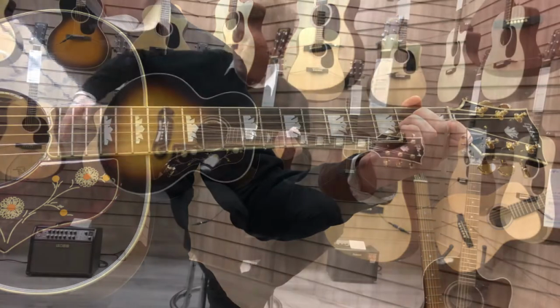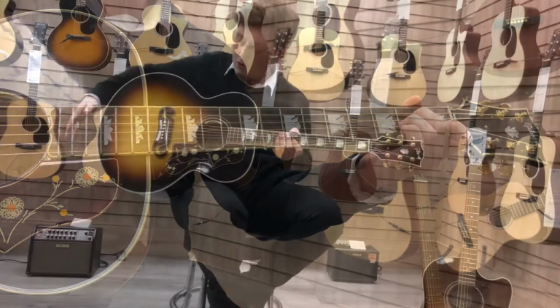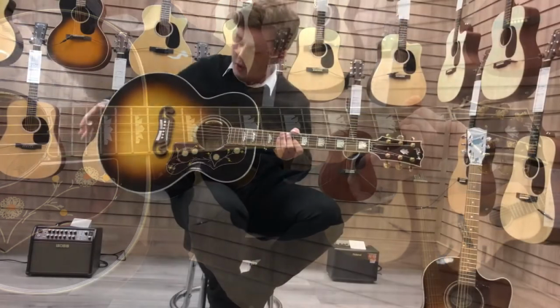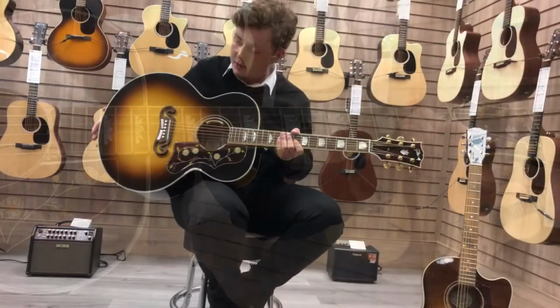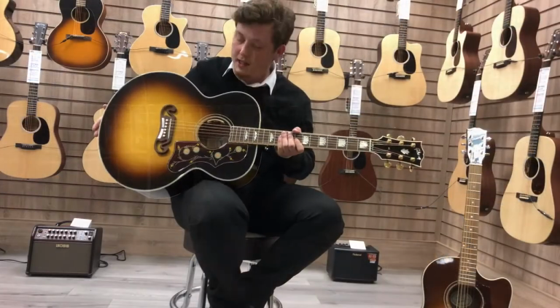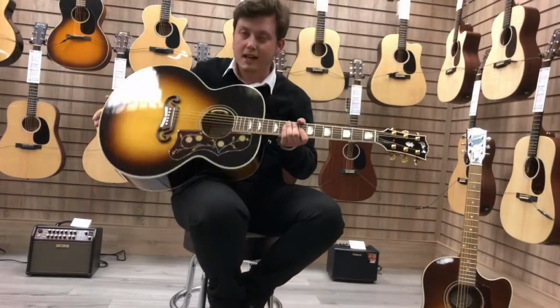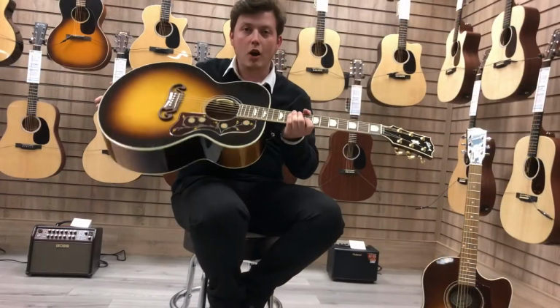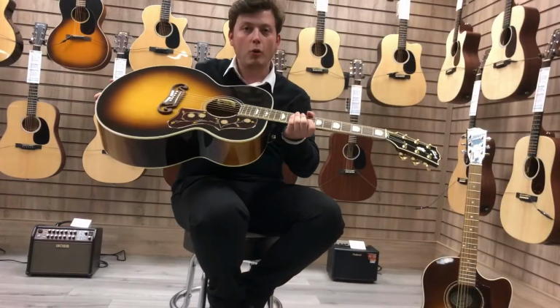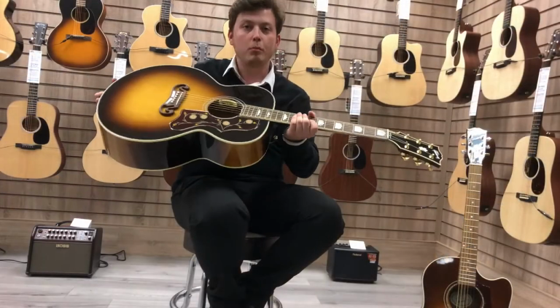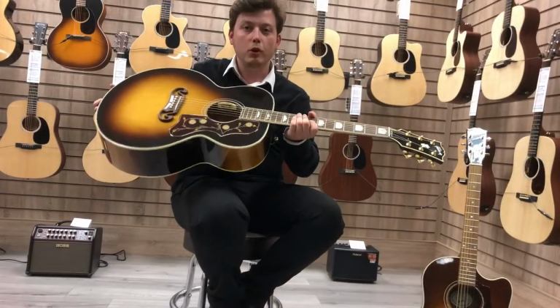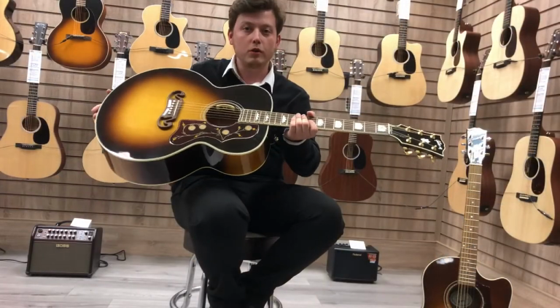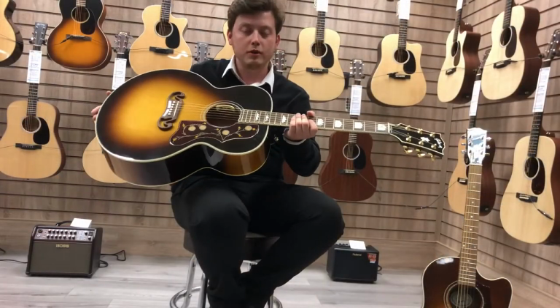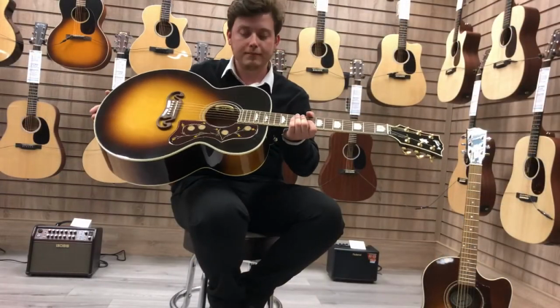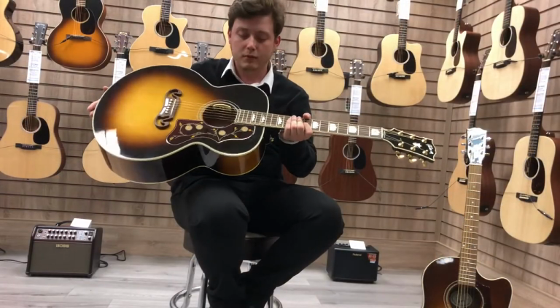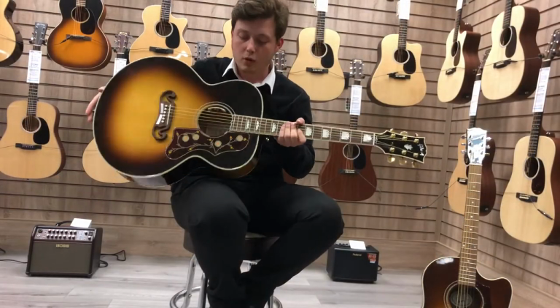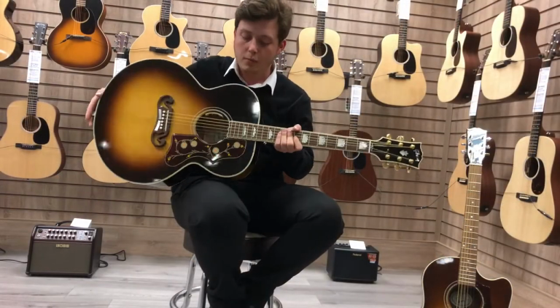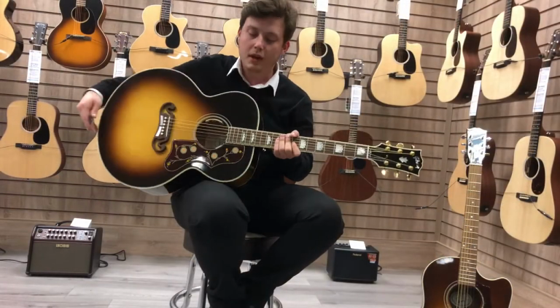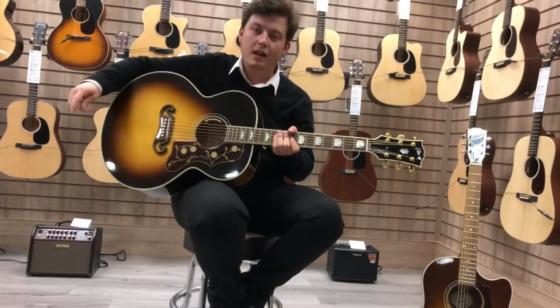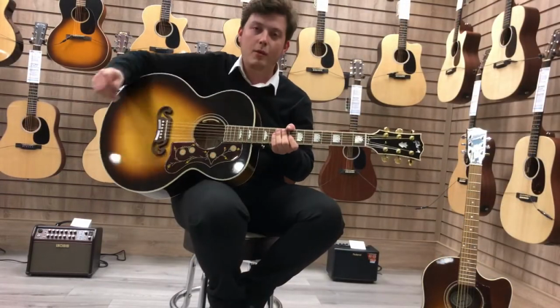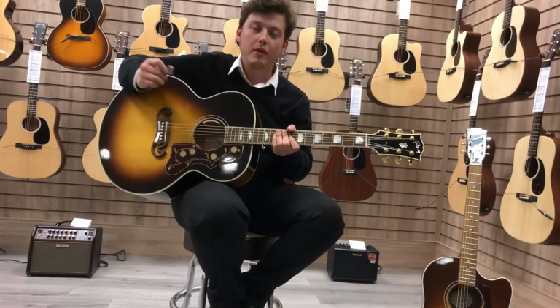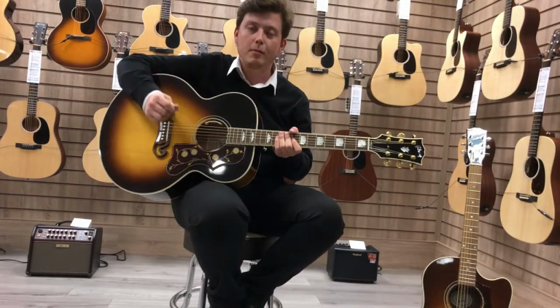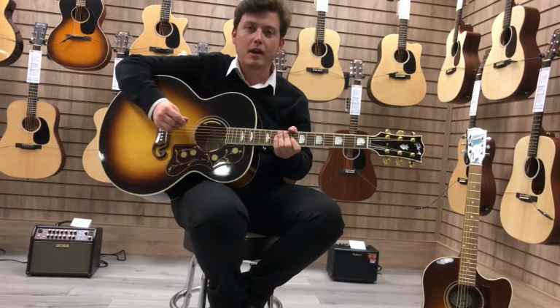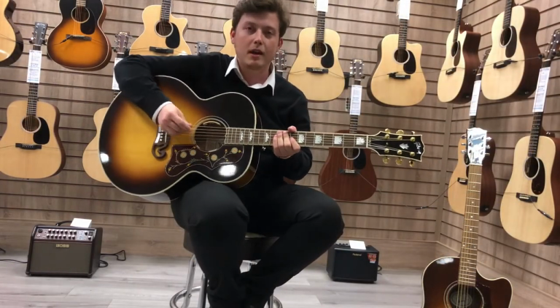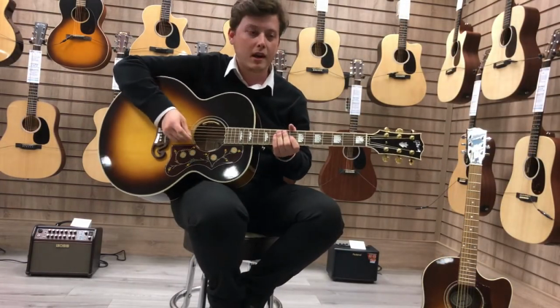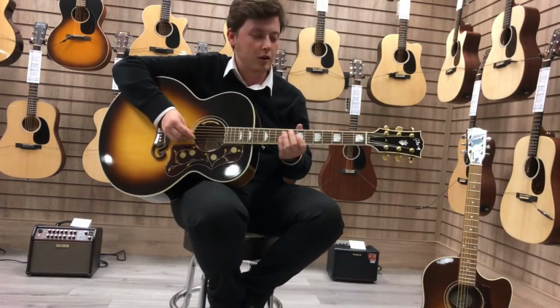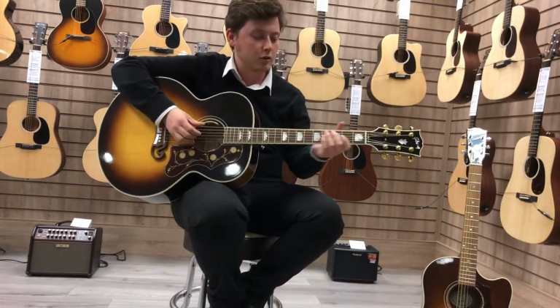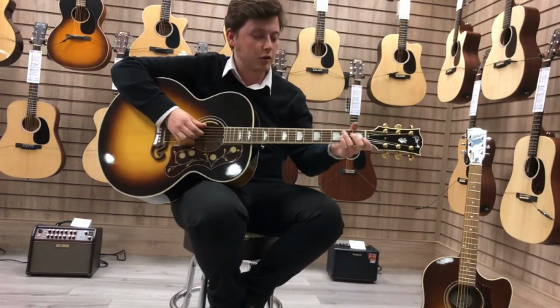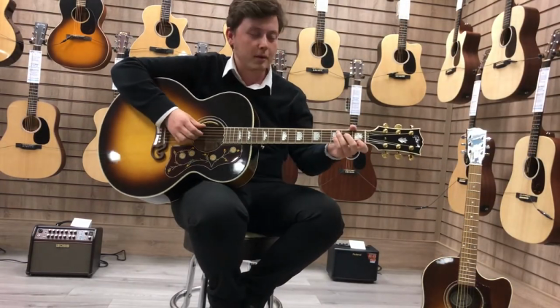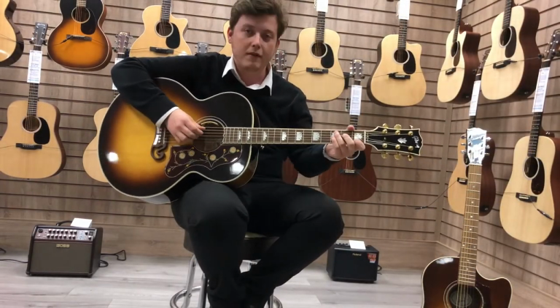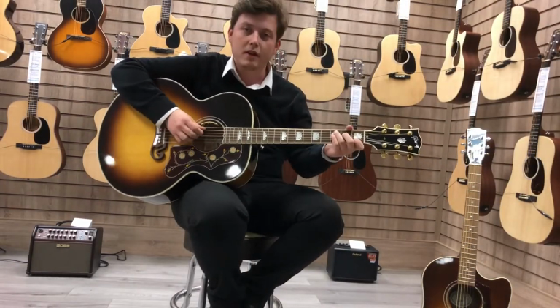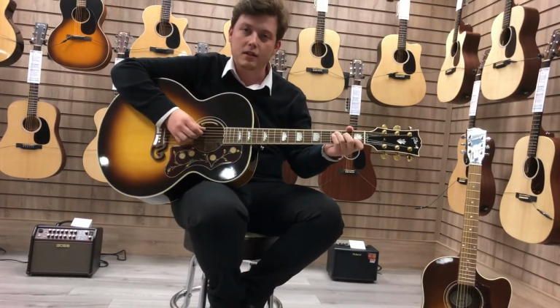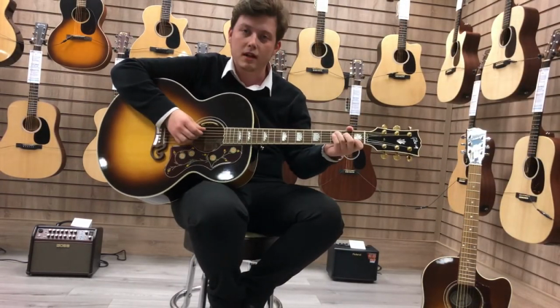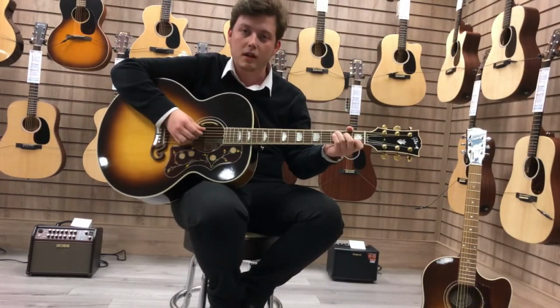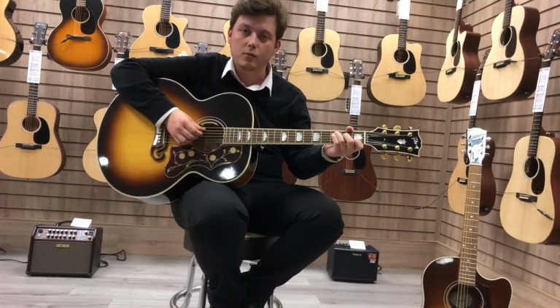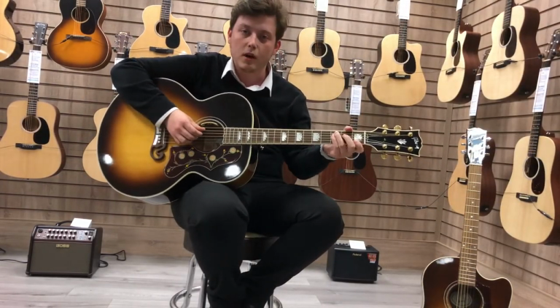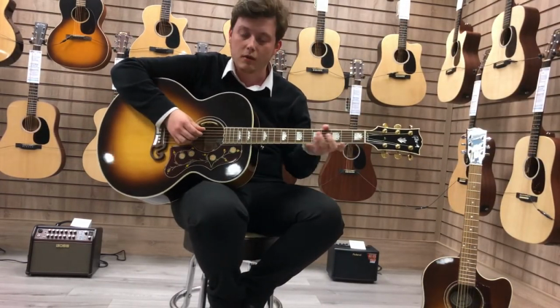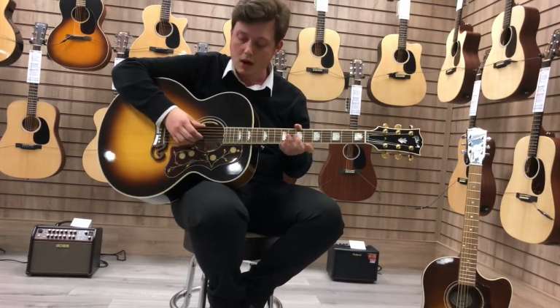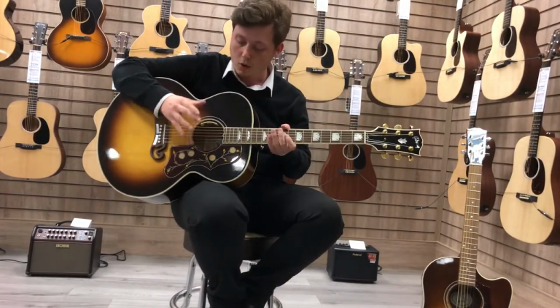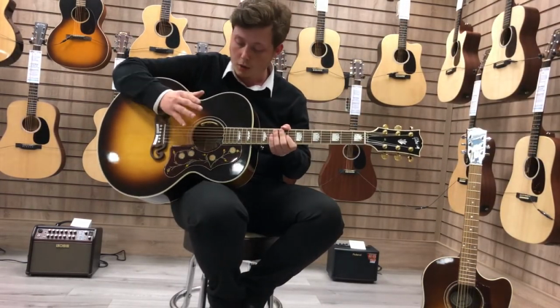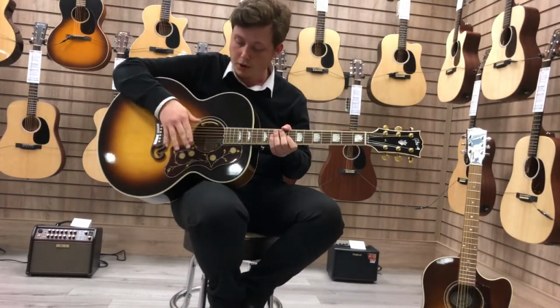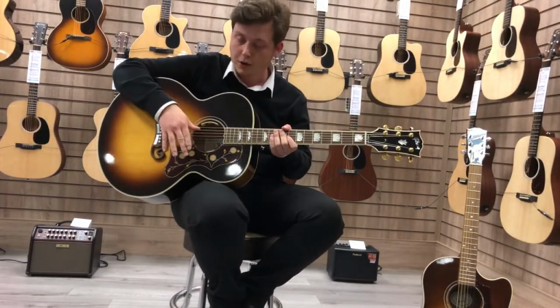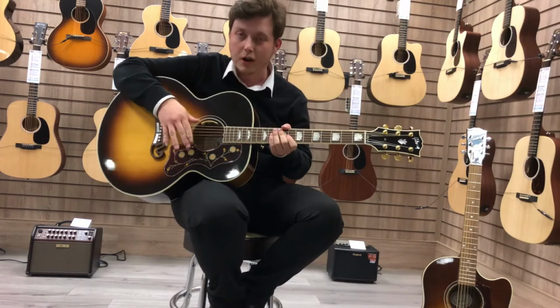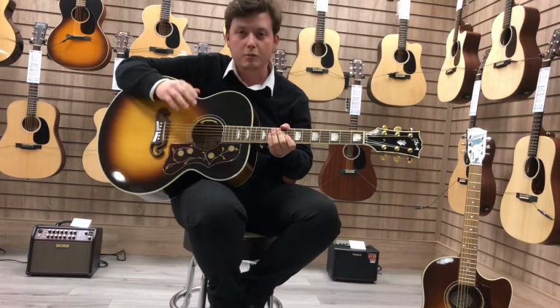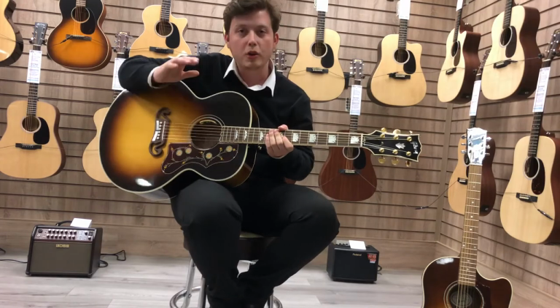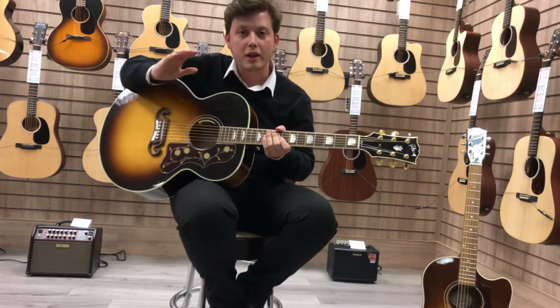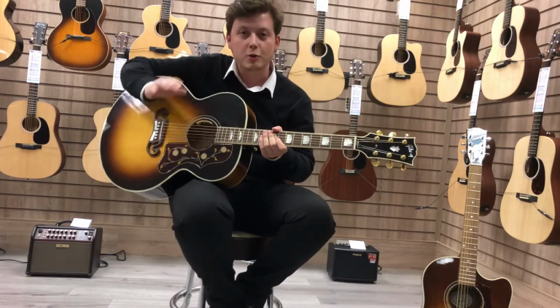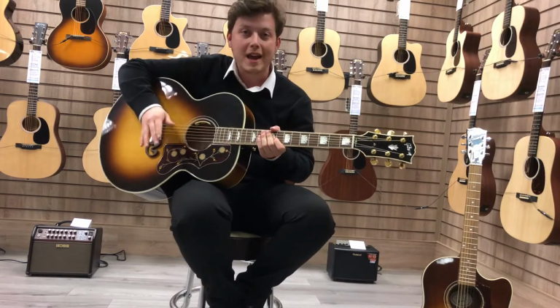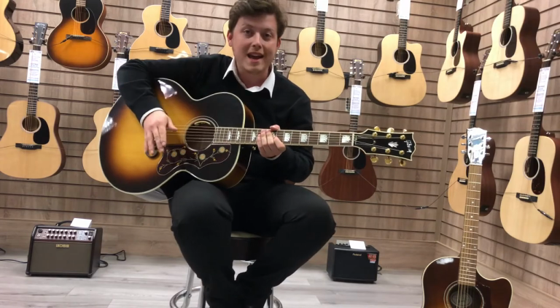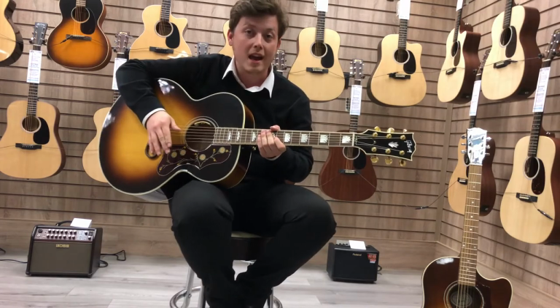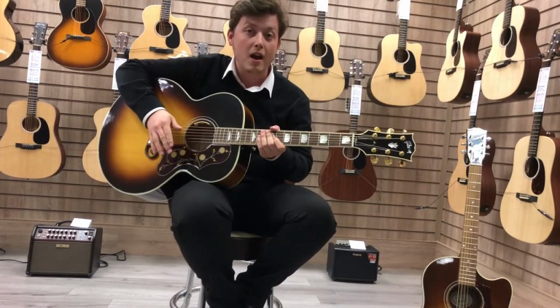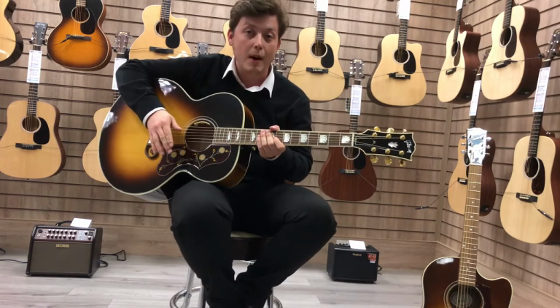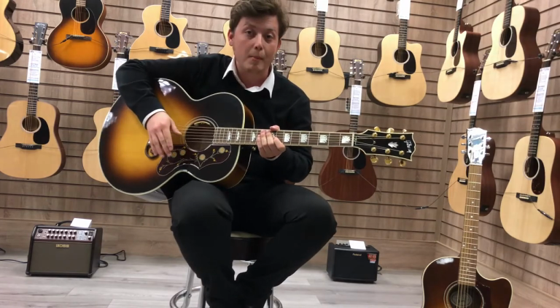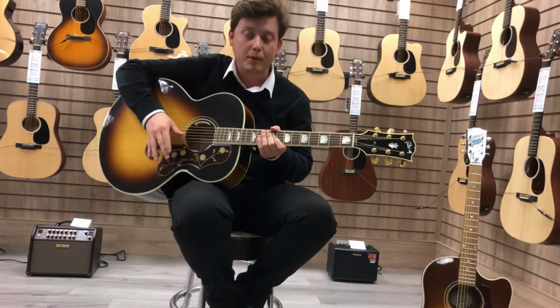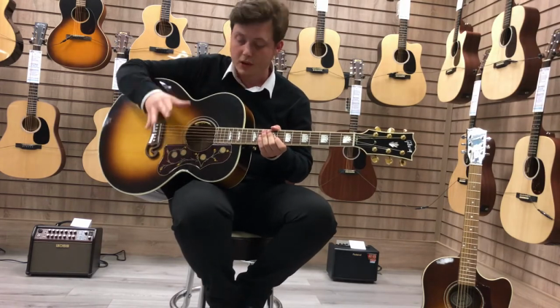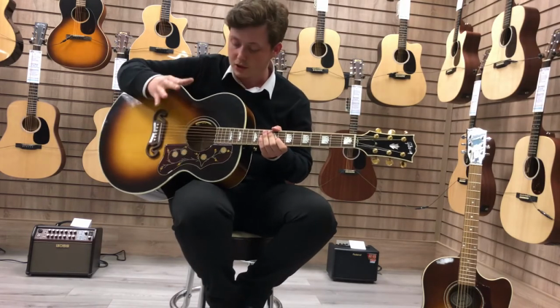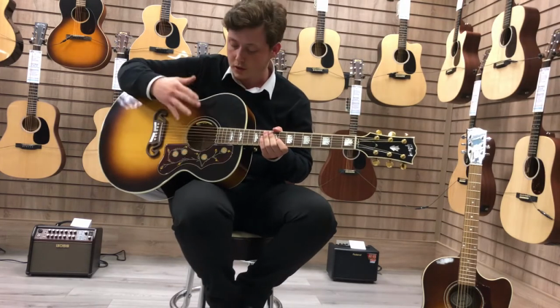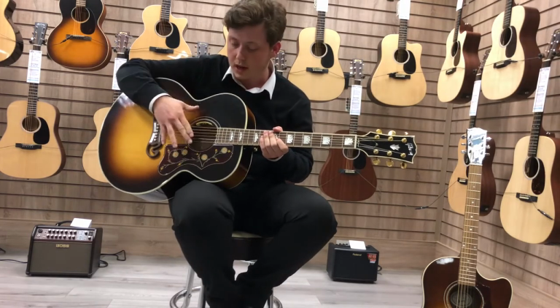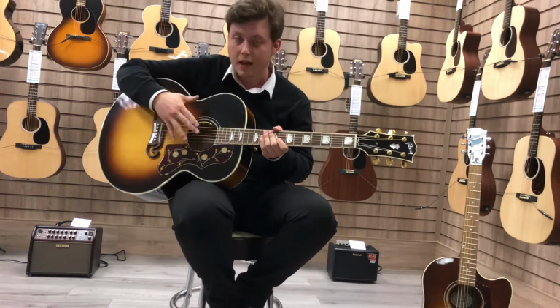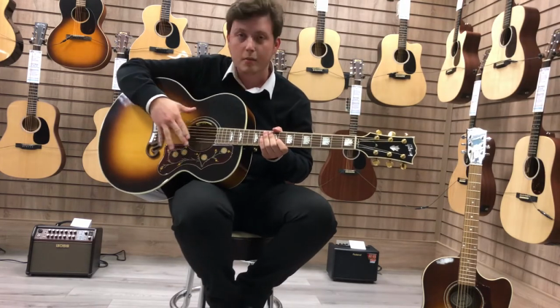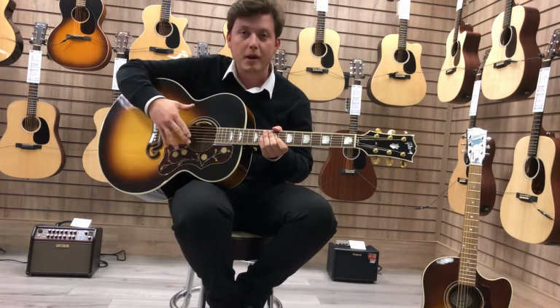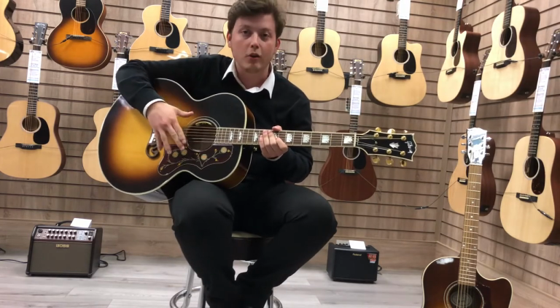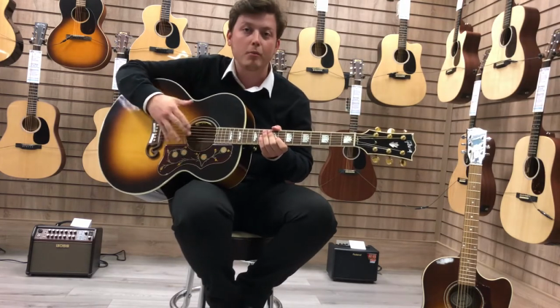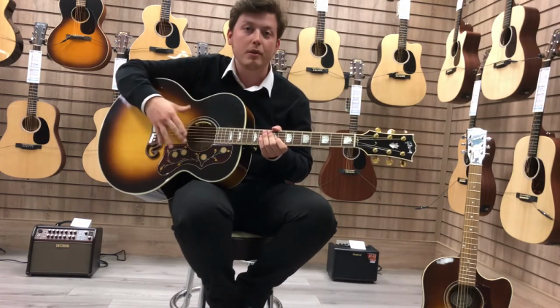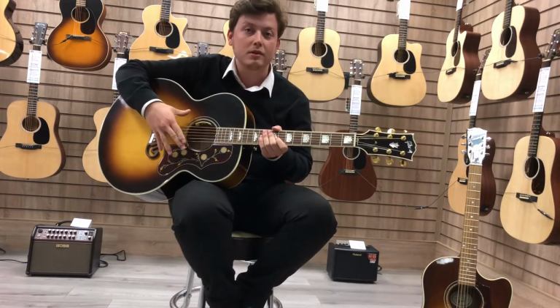So that was the guitar unplugged — I played that with a pick and also a bit of fingerstyle as well. What I'm going to do now is plug it into an AER amp so you can hear the pickup built into the guitar.